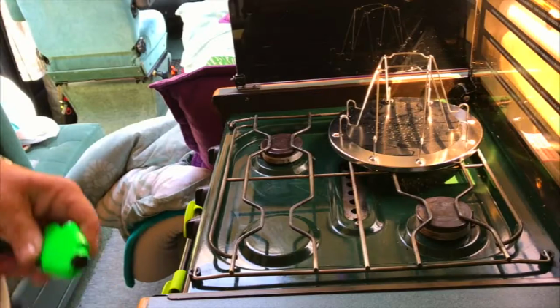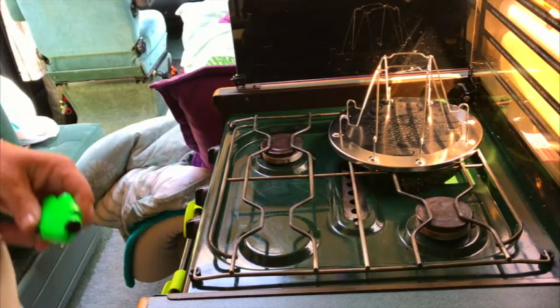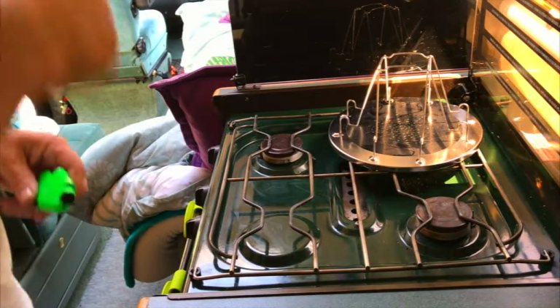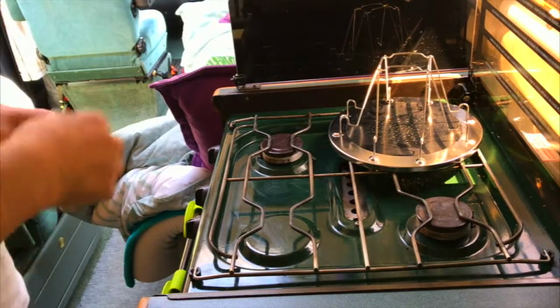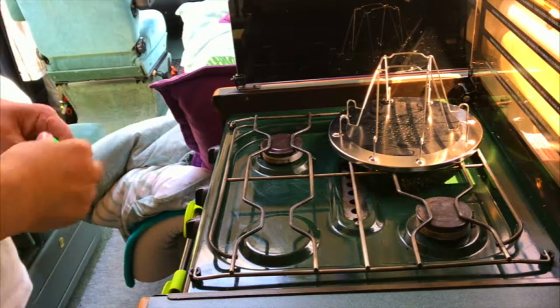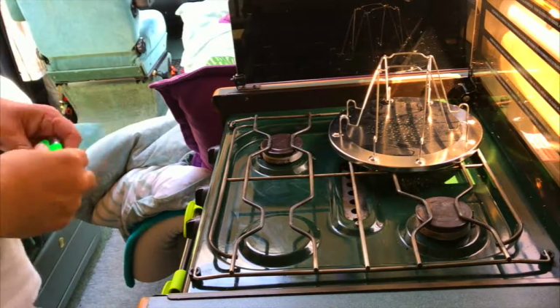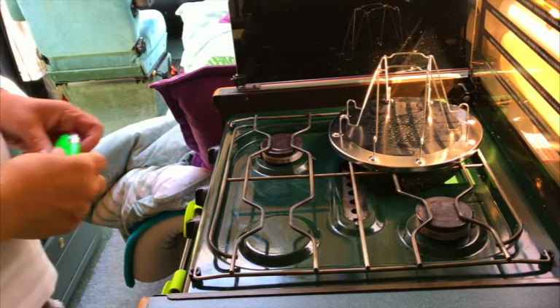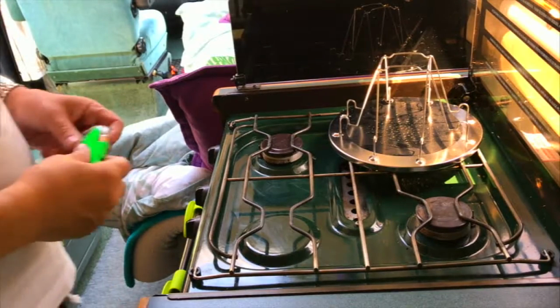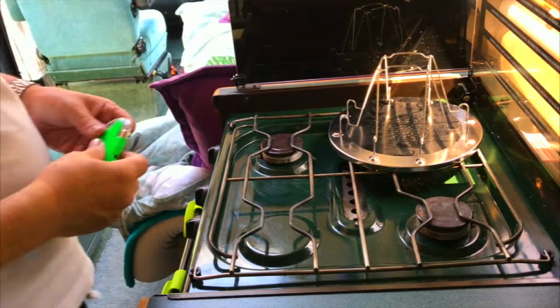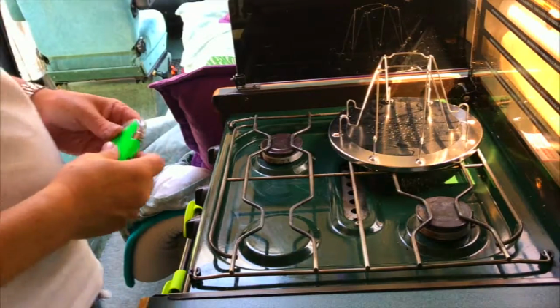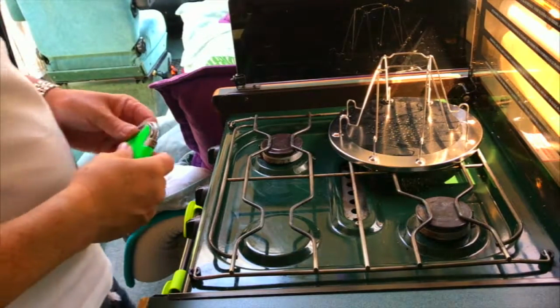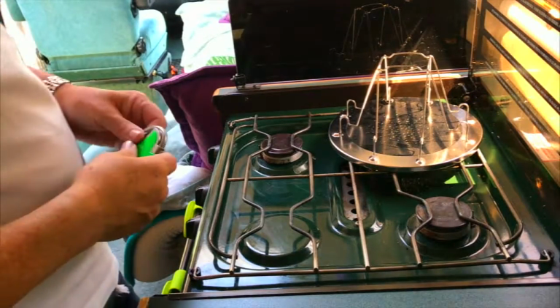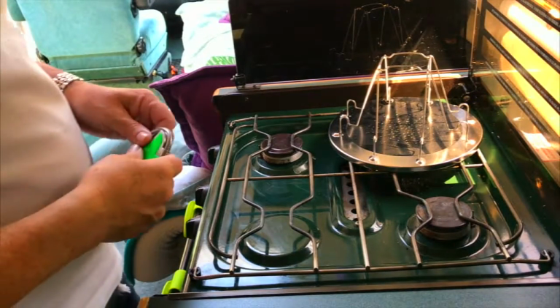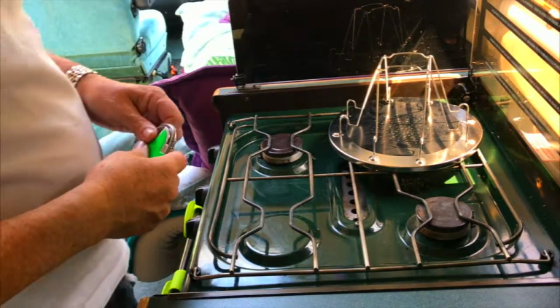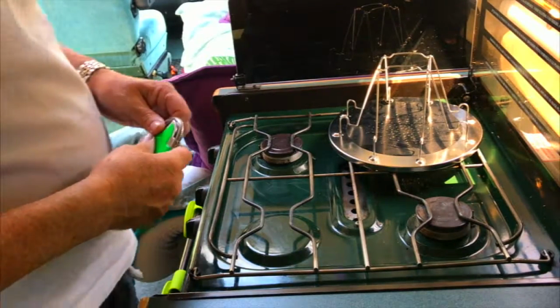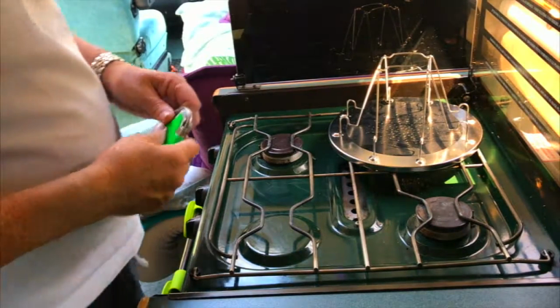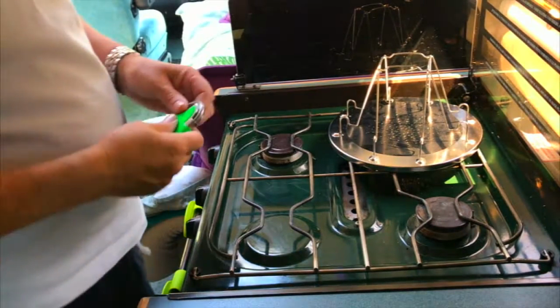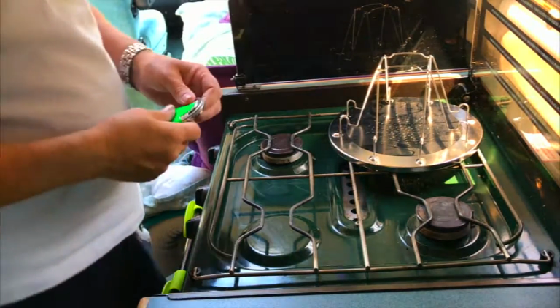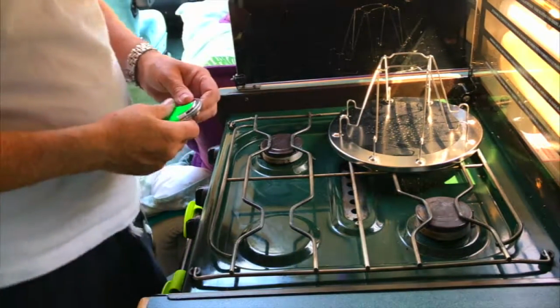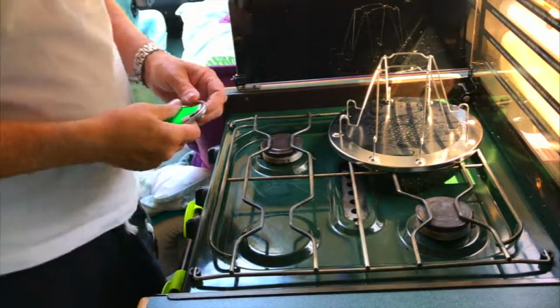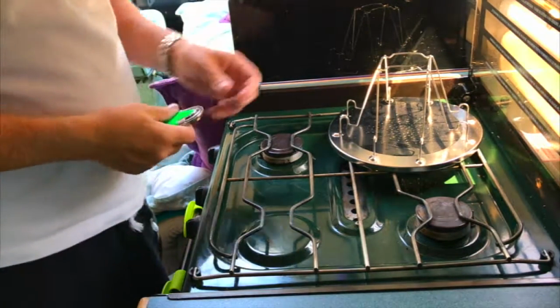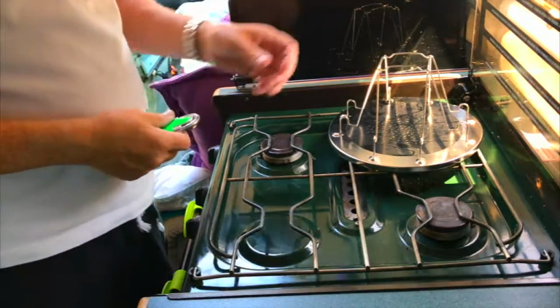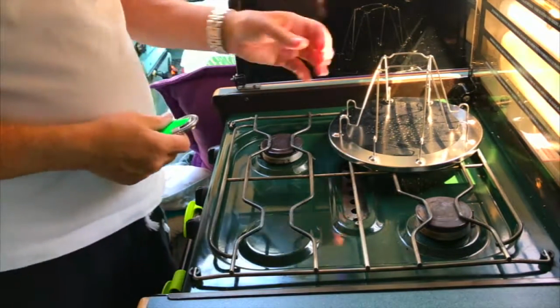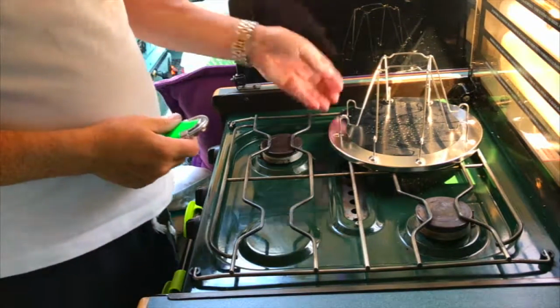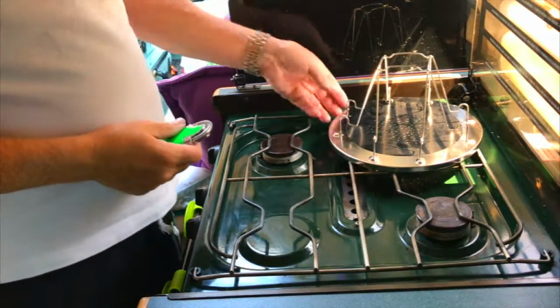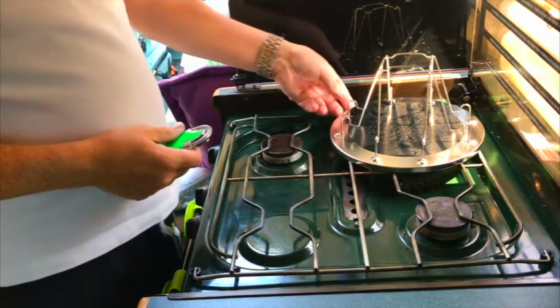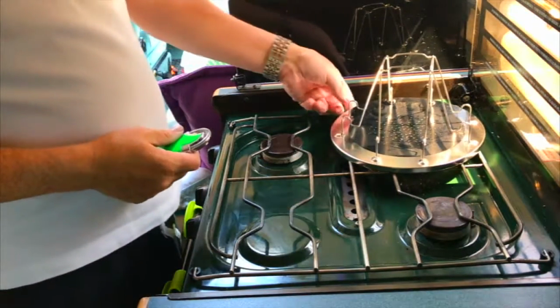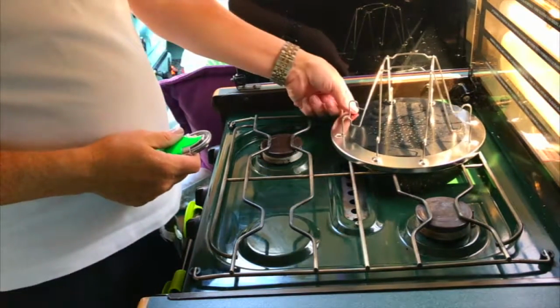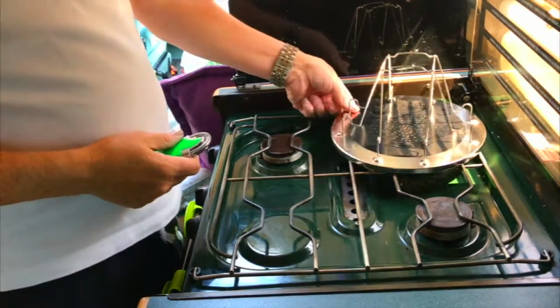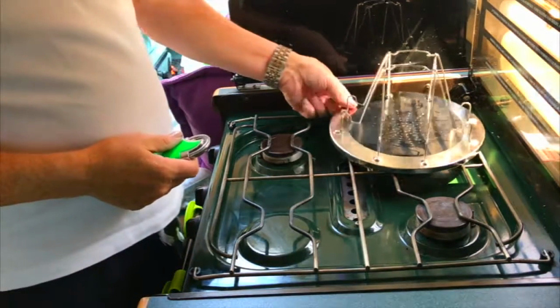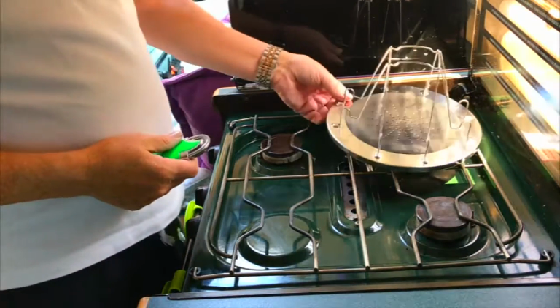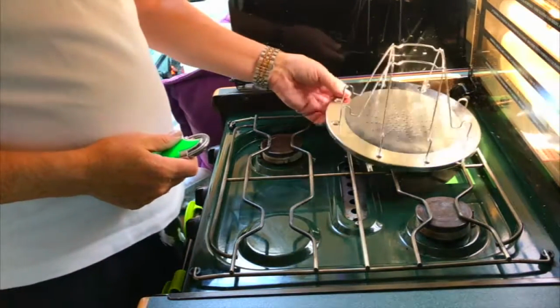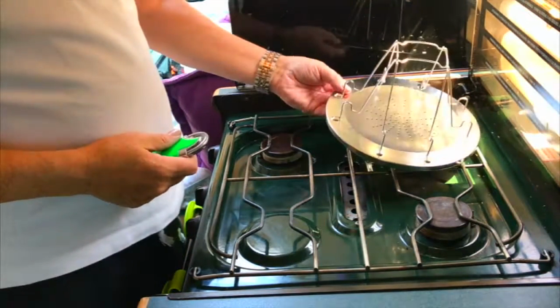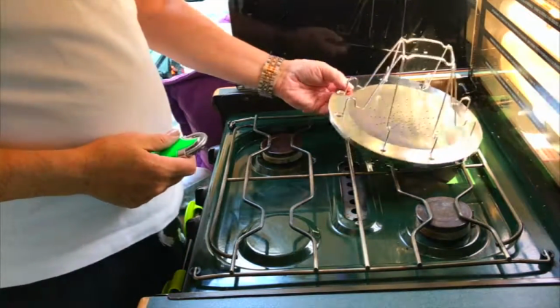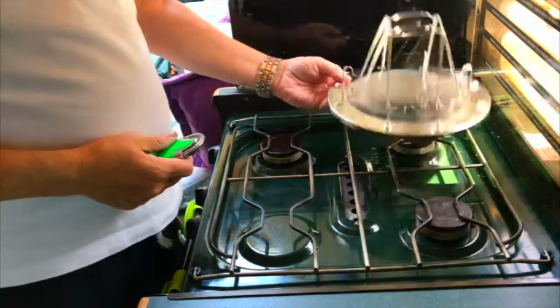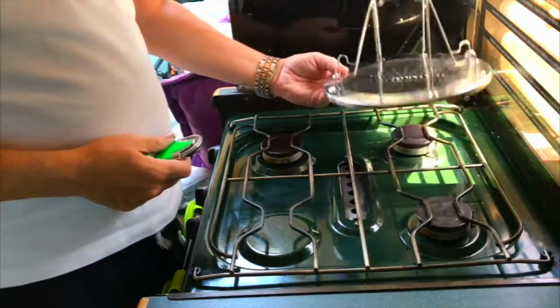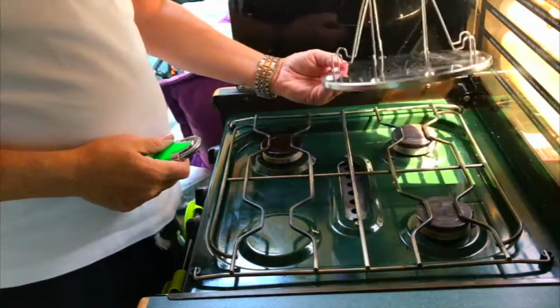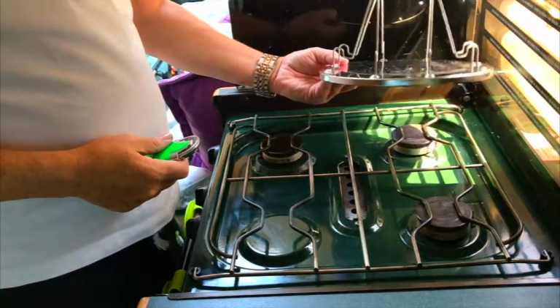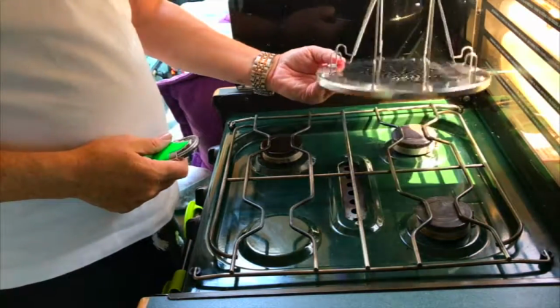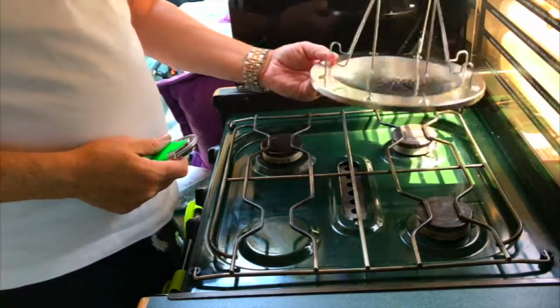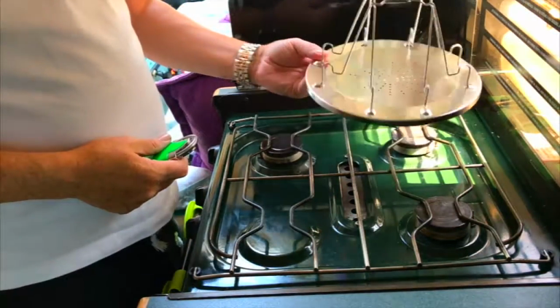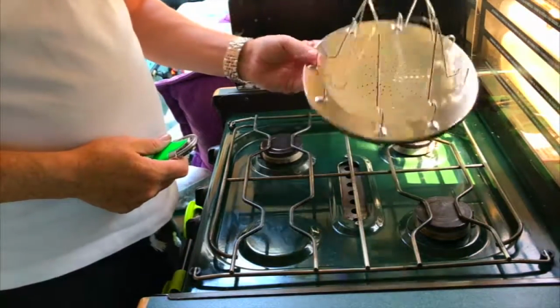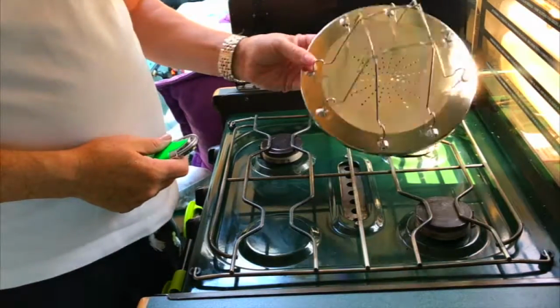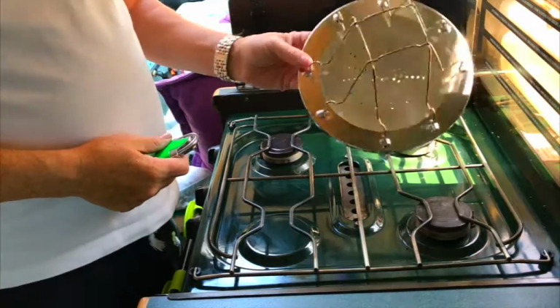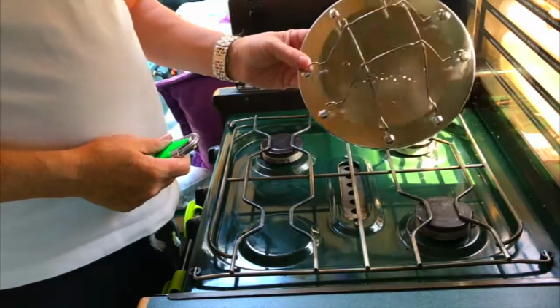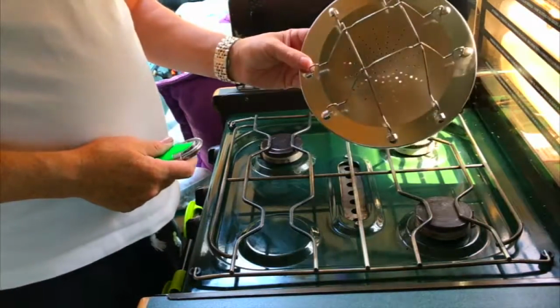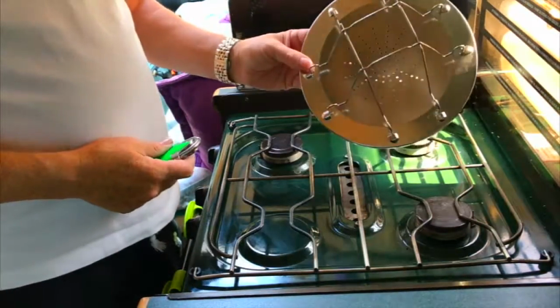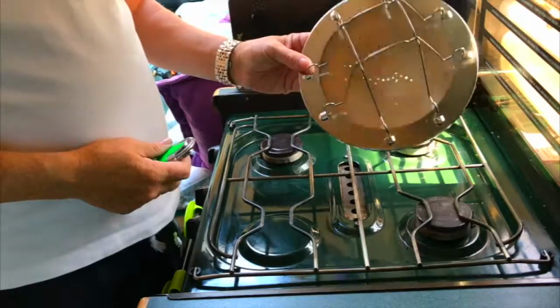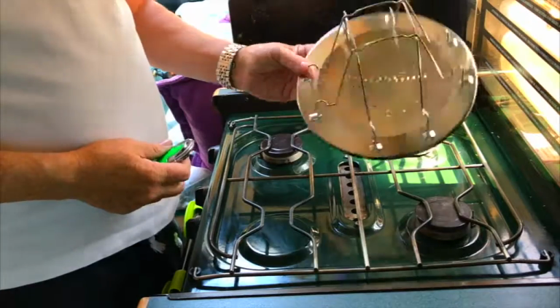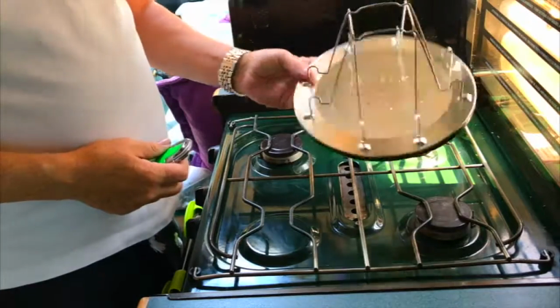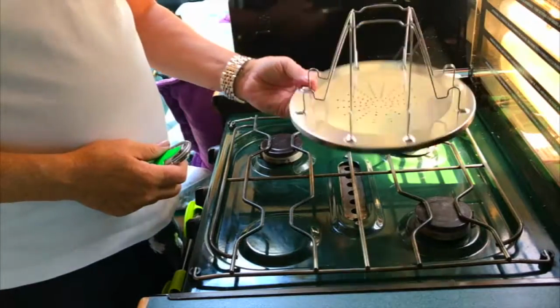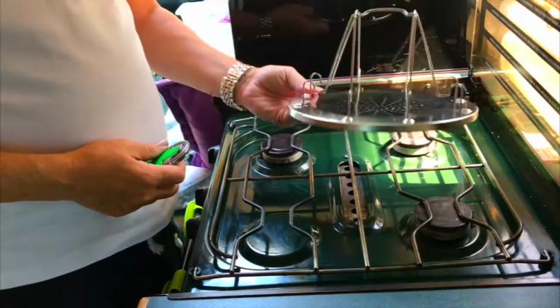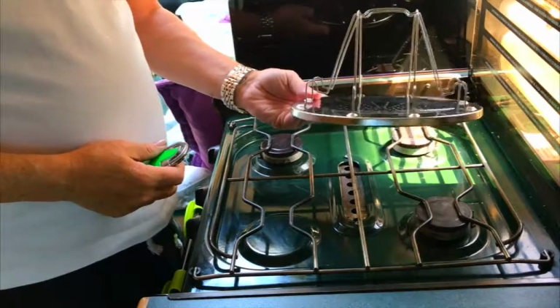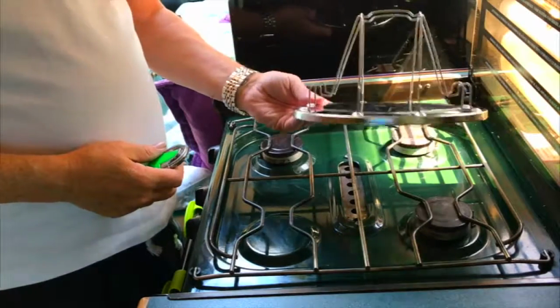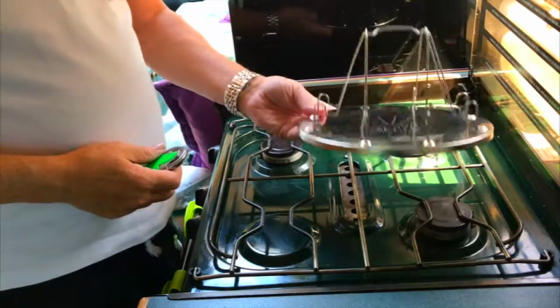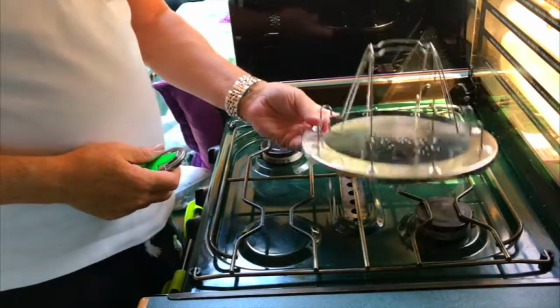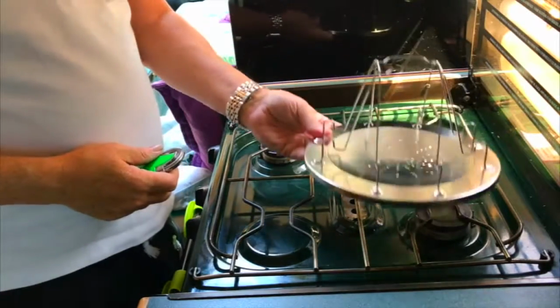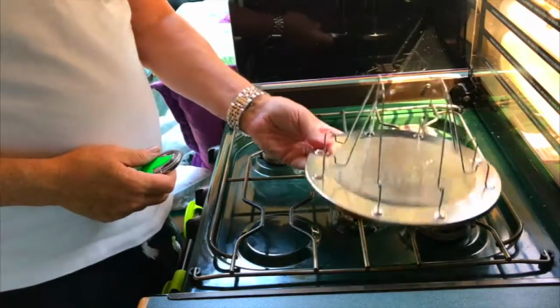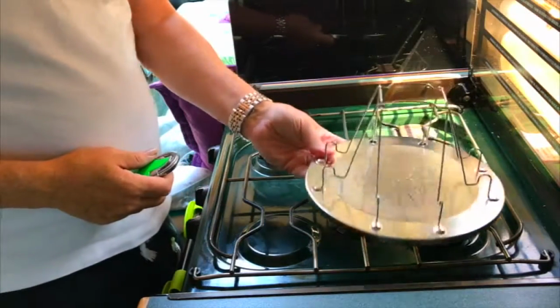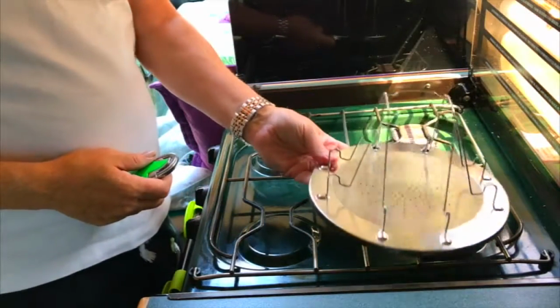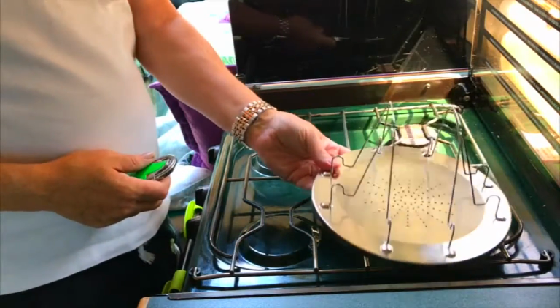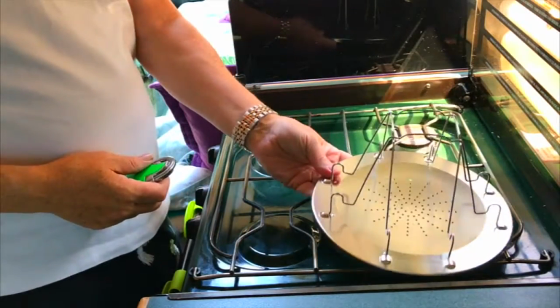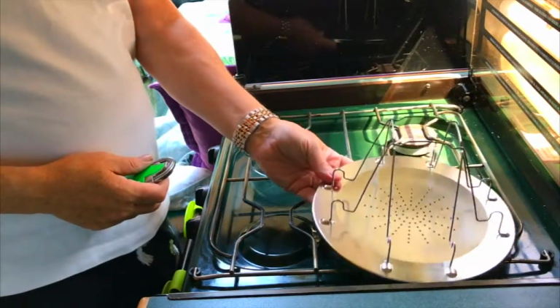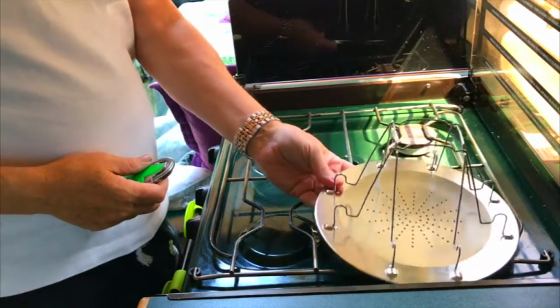Hi, my name is Ray and welcome back to Vanlife. Here I've got my fork toaster. I didn't have bread before so I'm going to try it out.